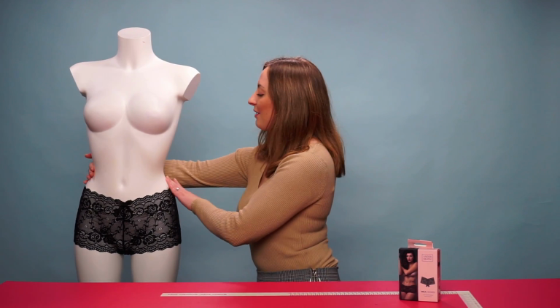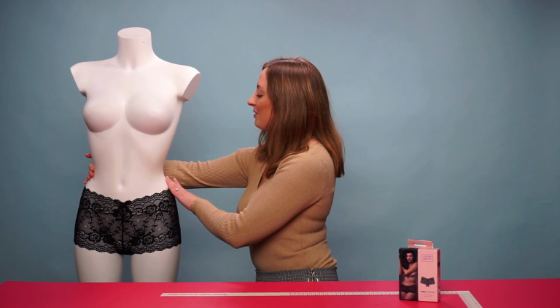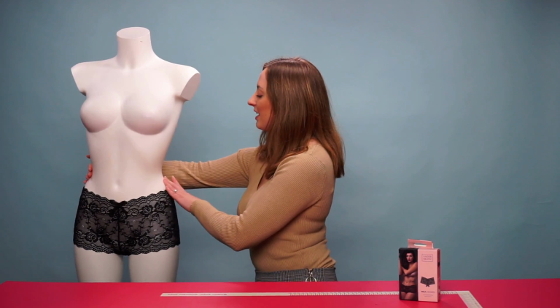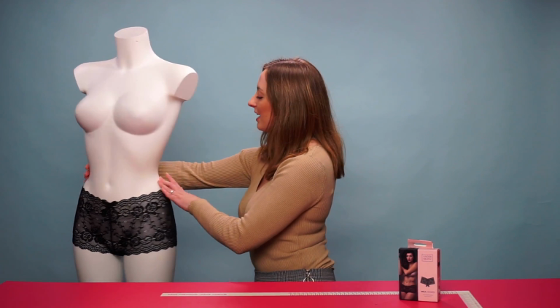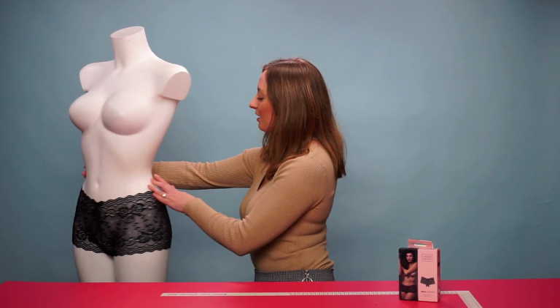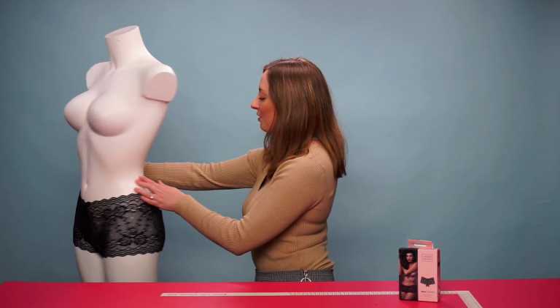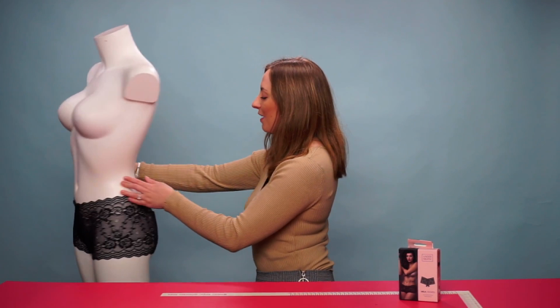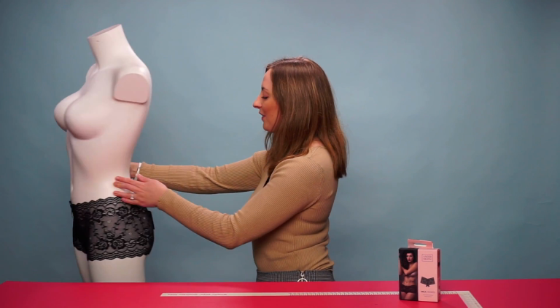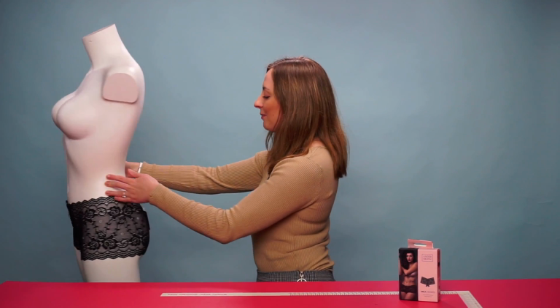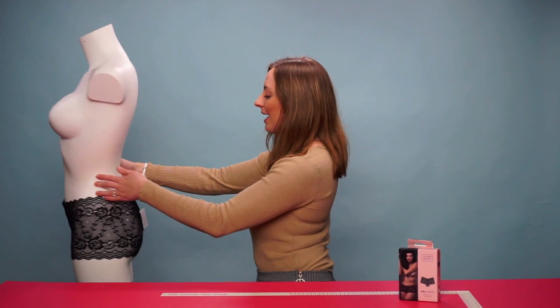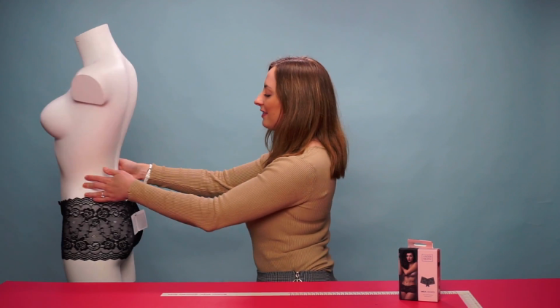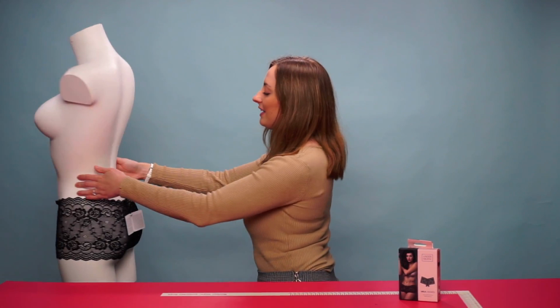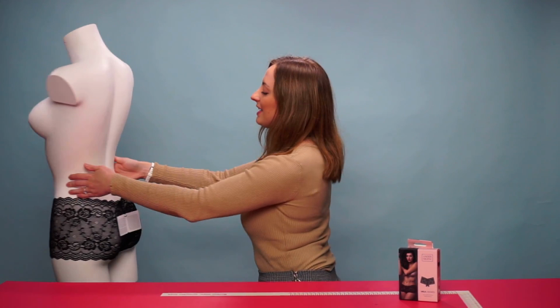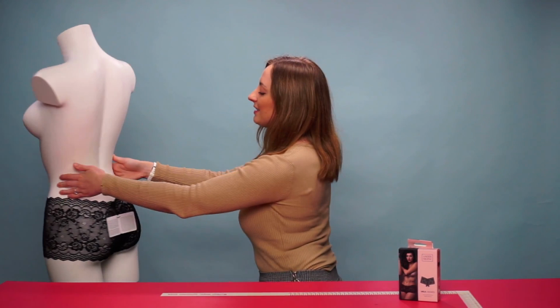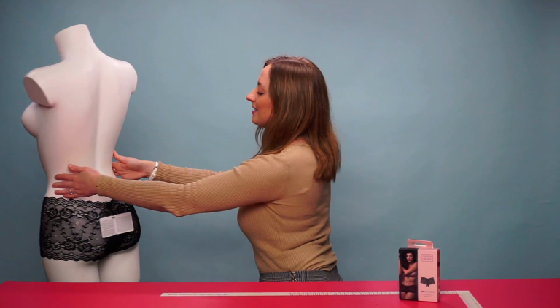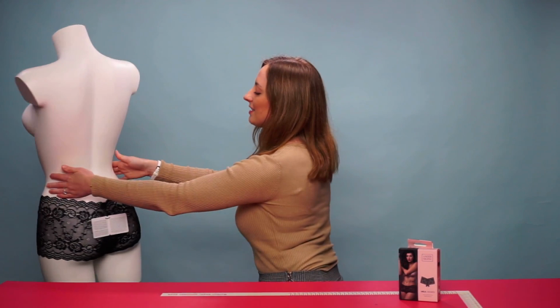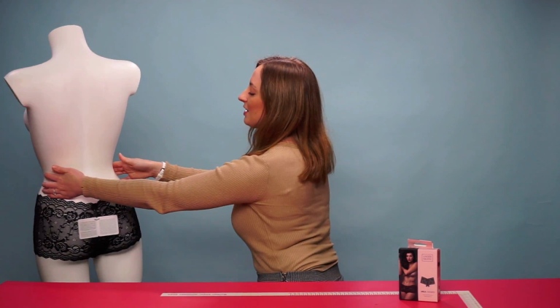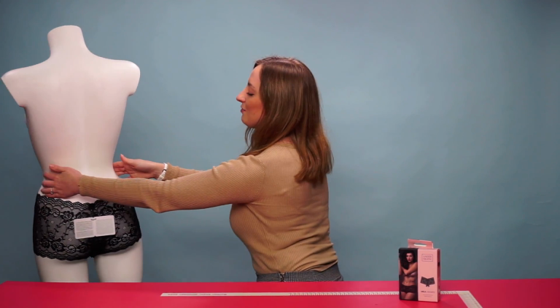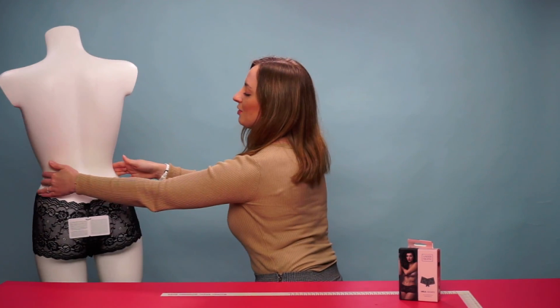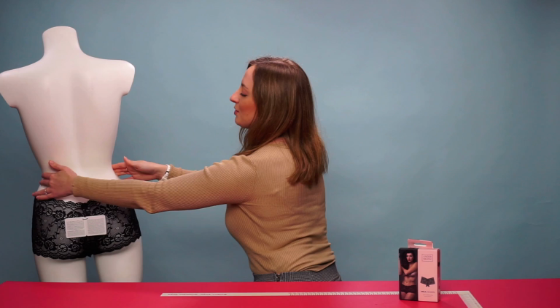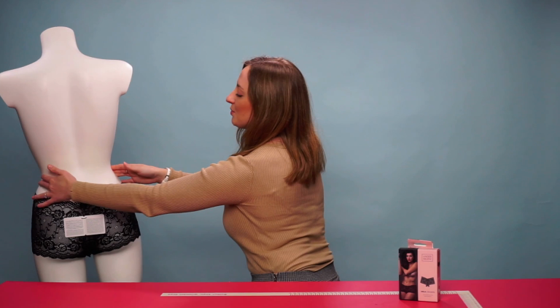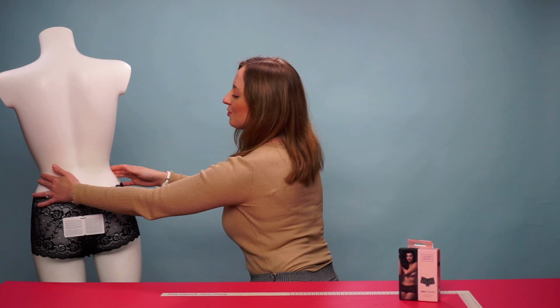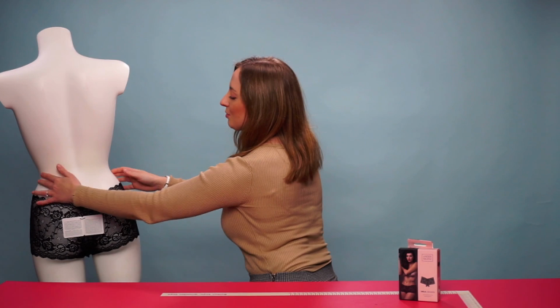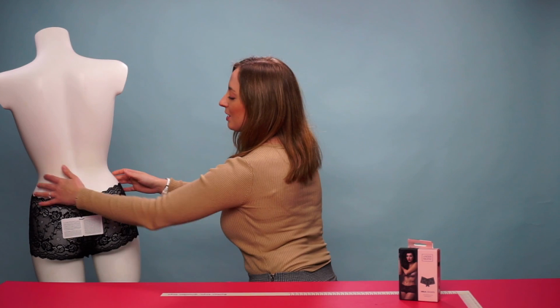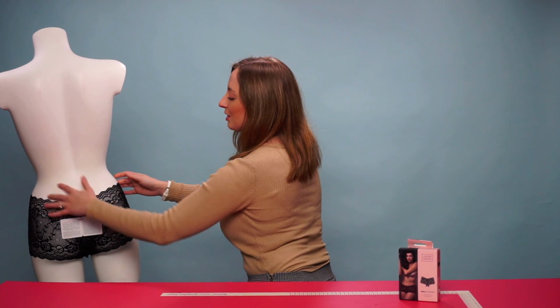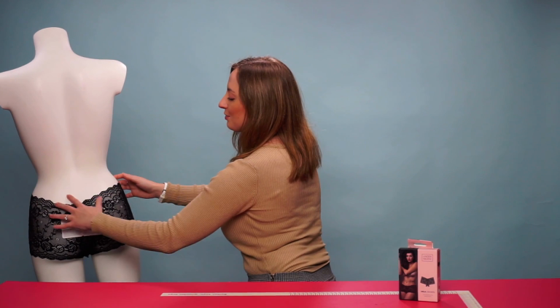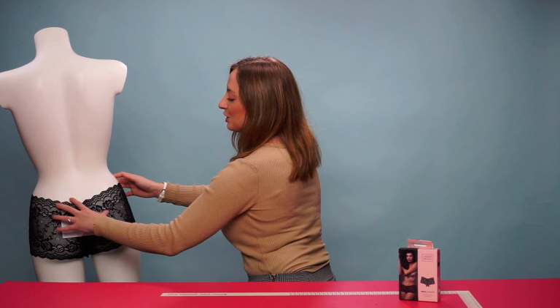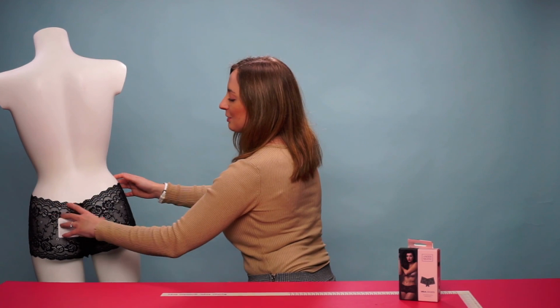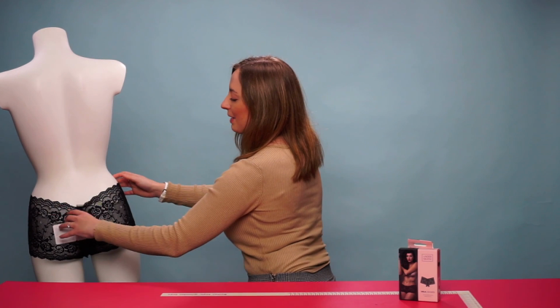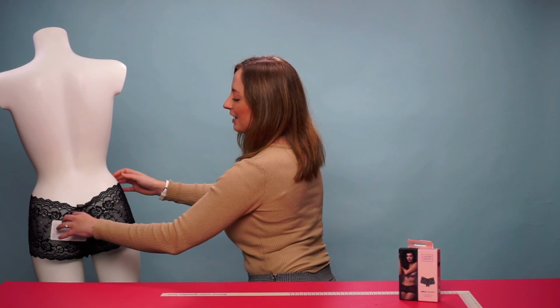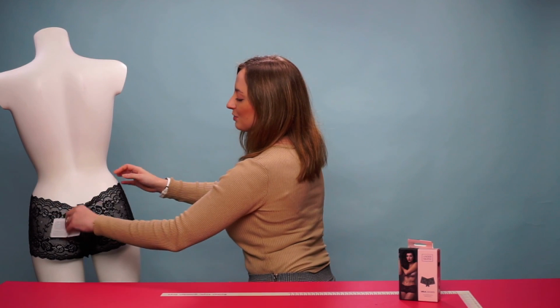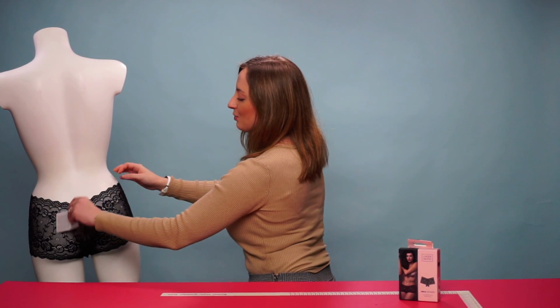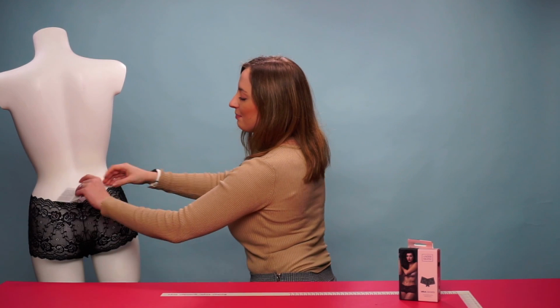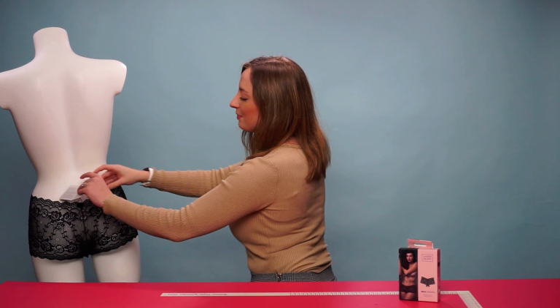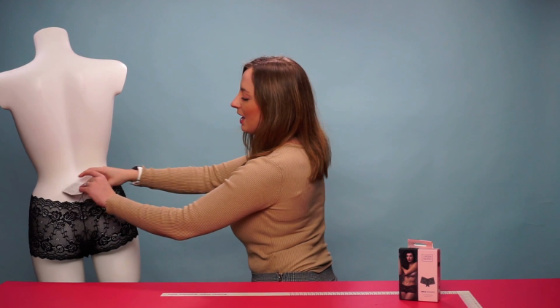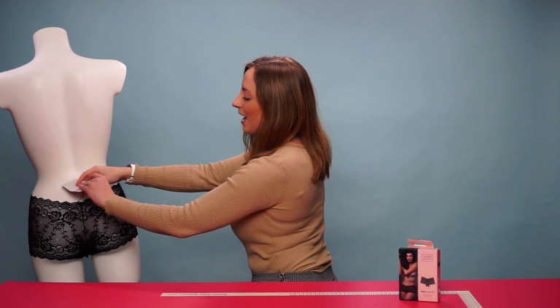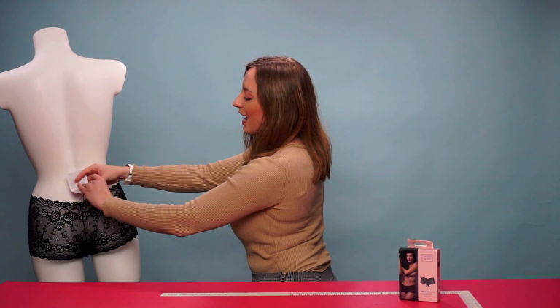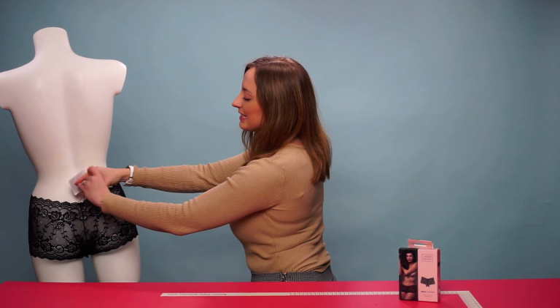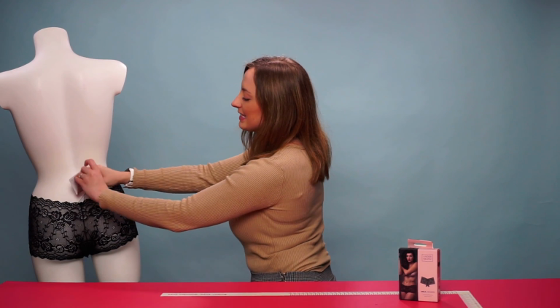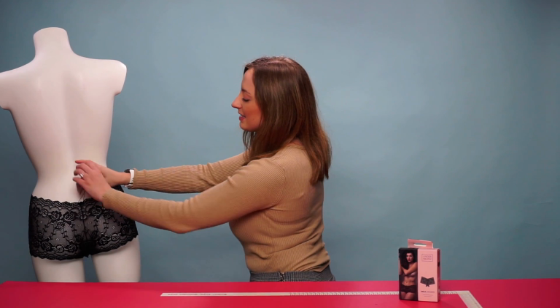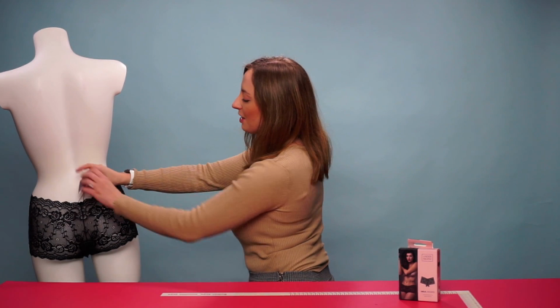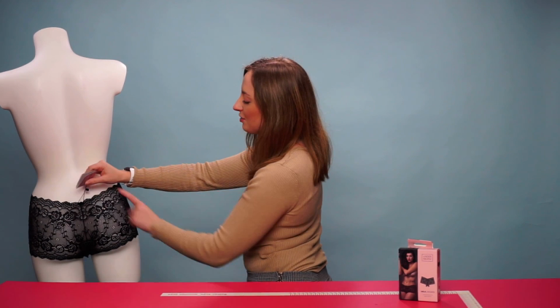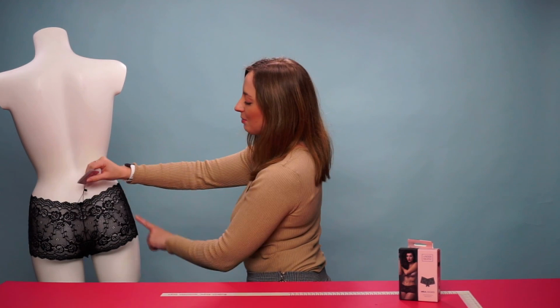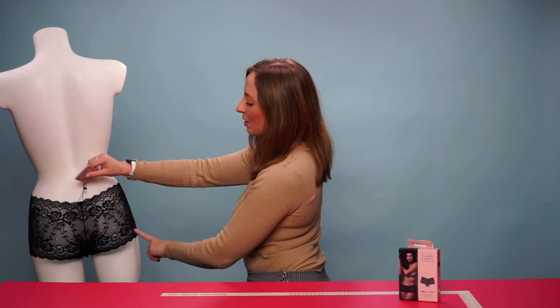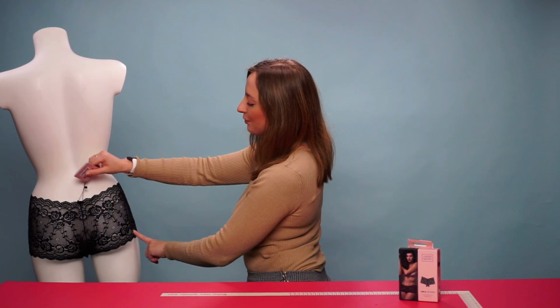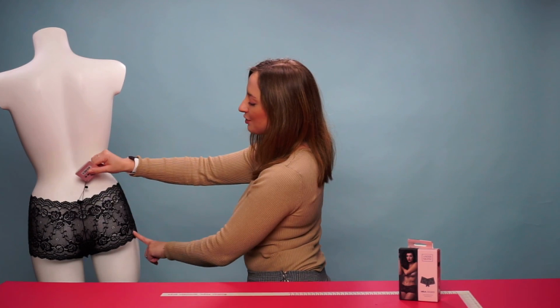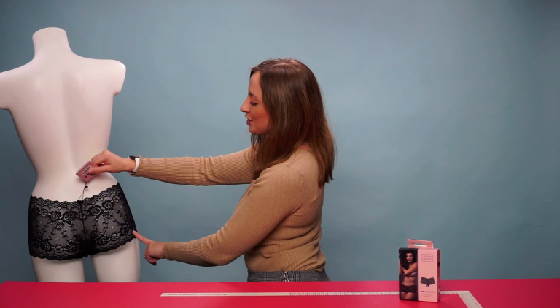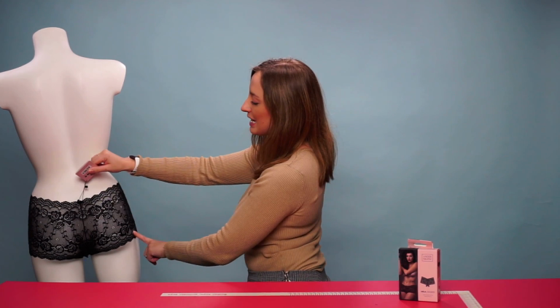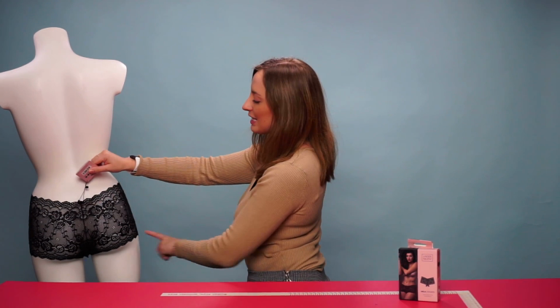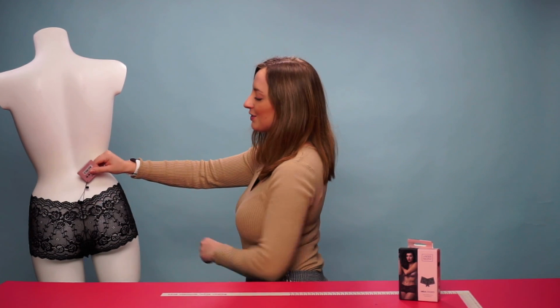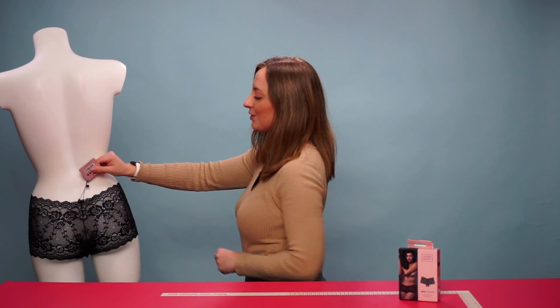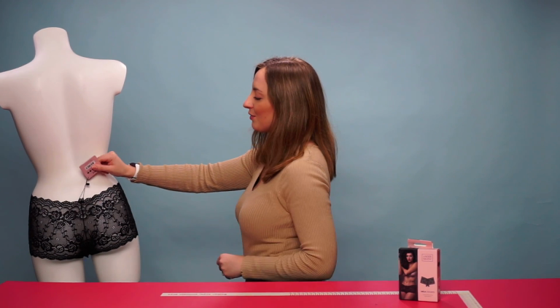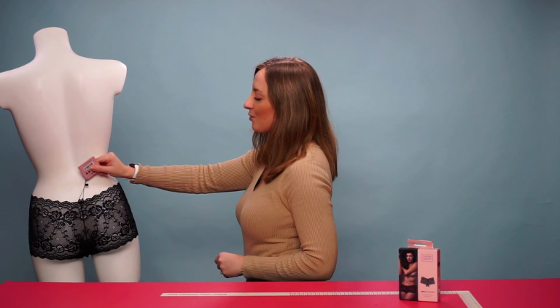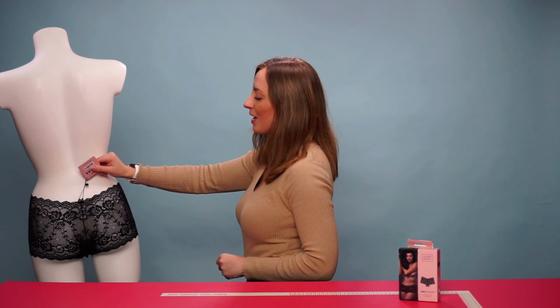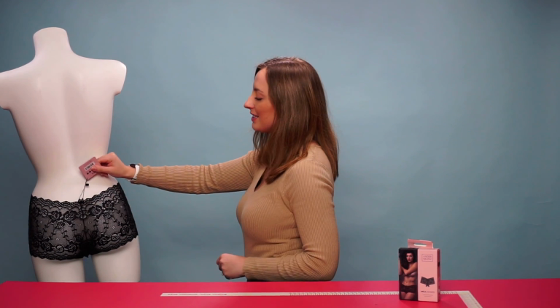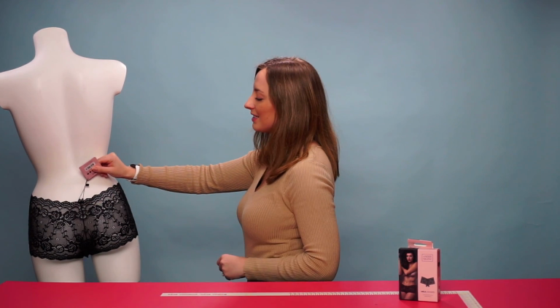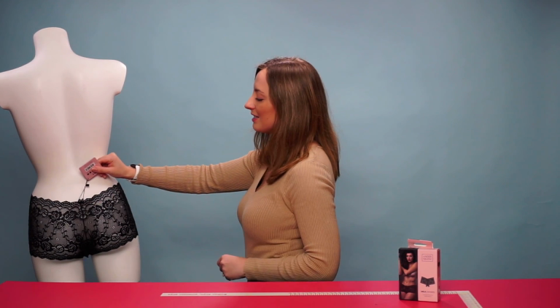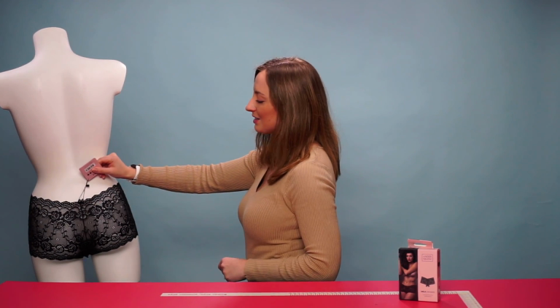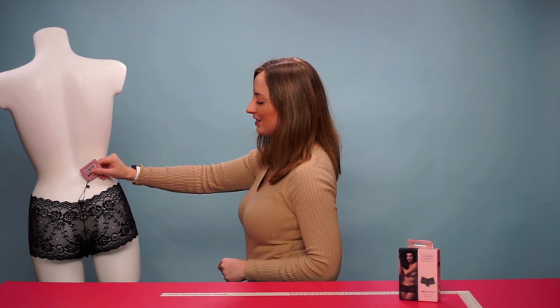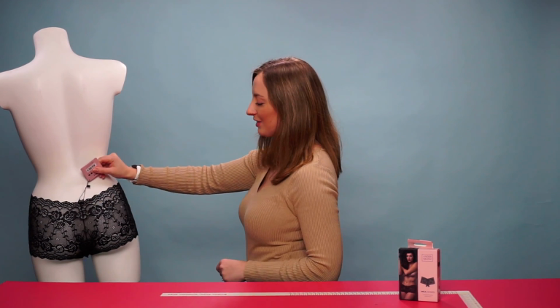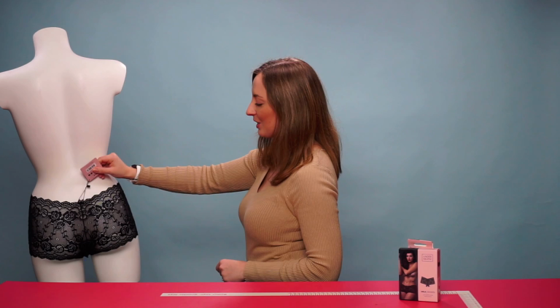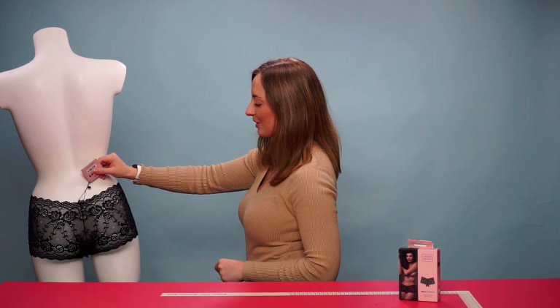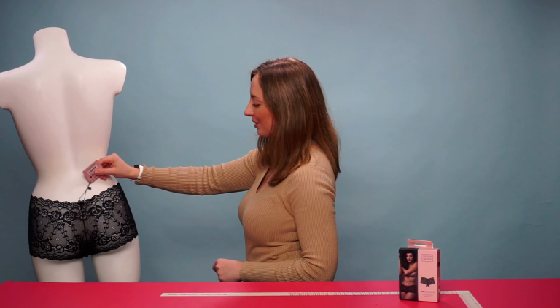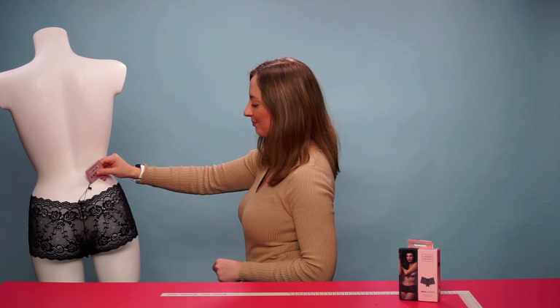If we take a look around the back, the lace design follows all the way through to the back as well and sits comfortably on the cheeks for a seductive look.